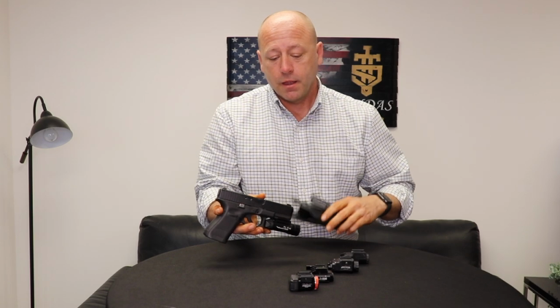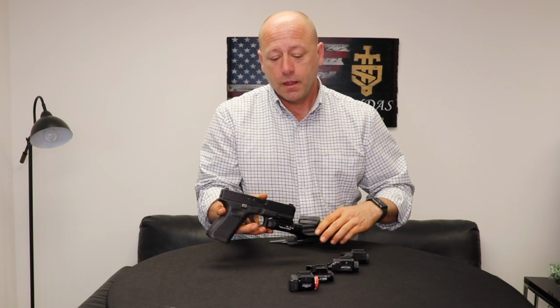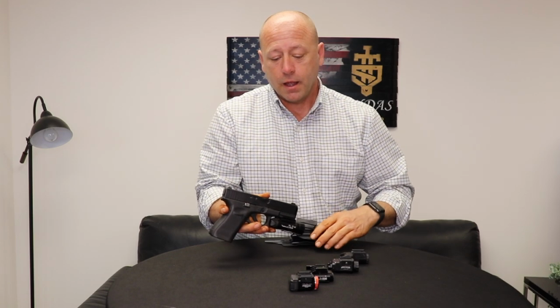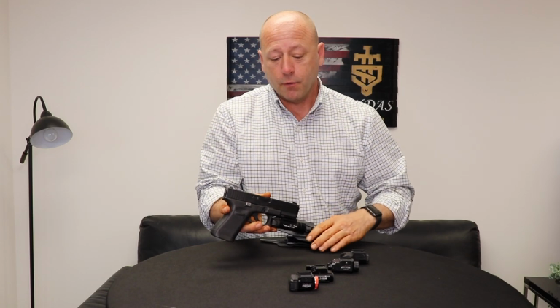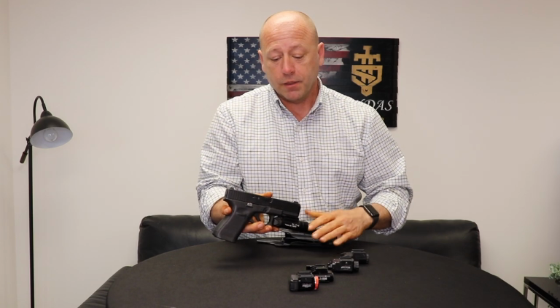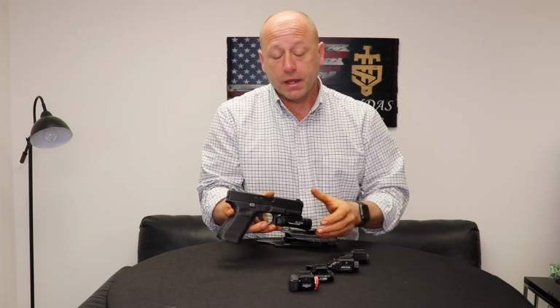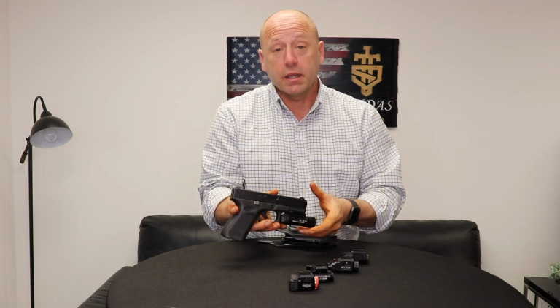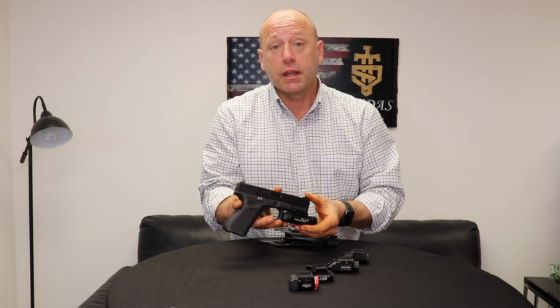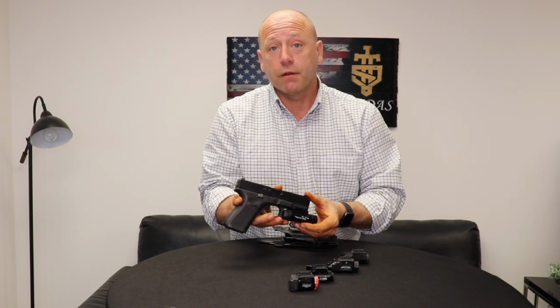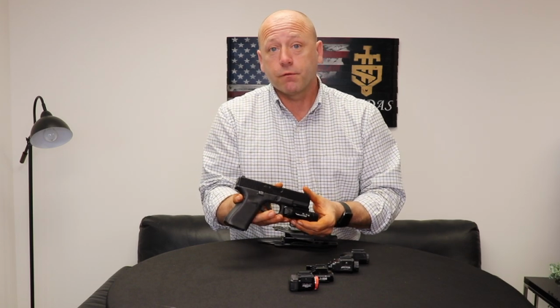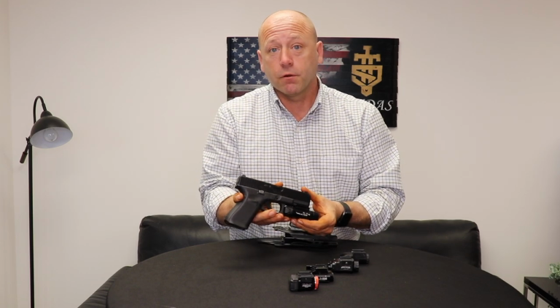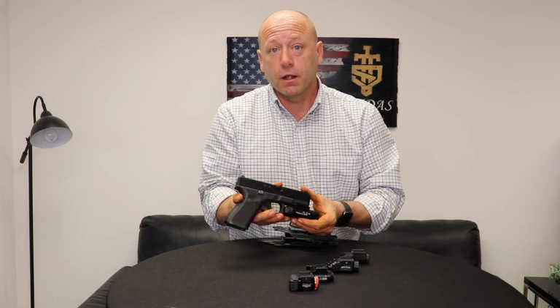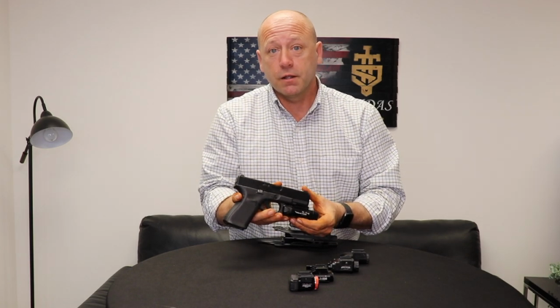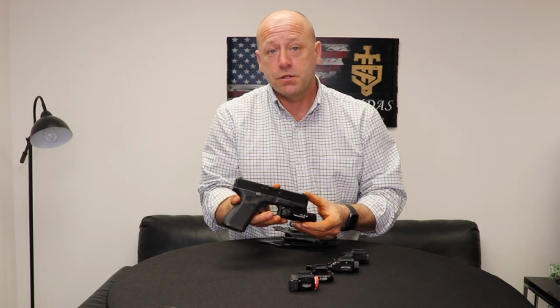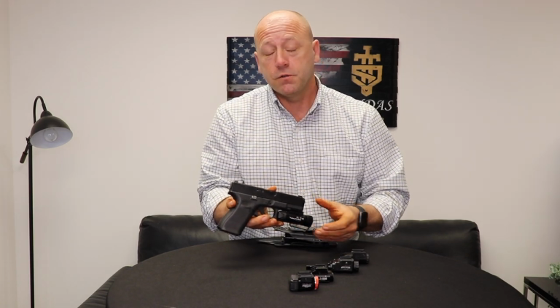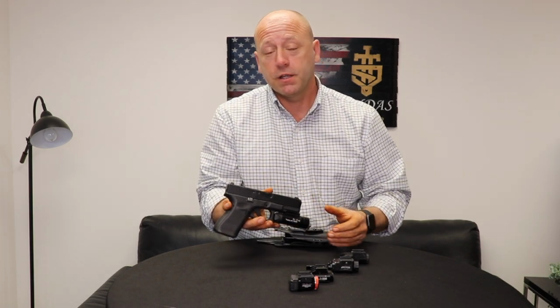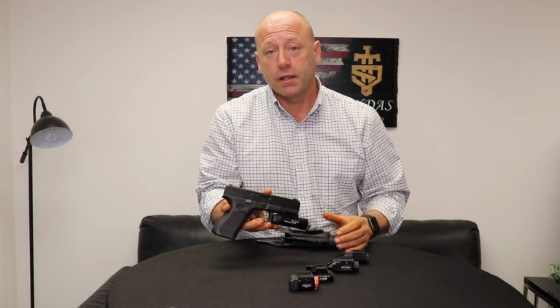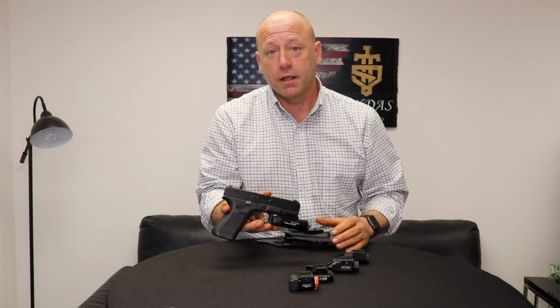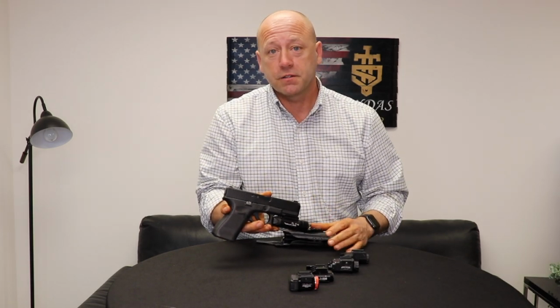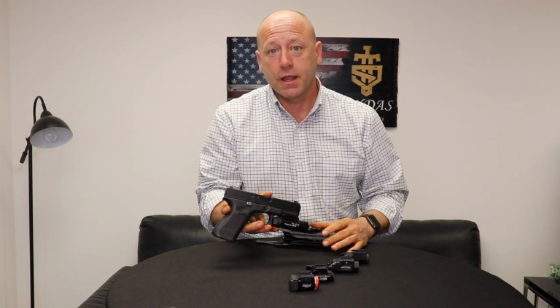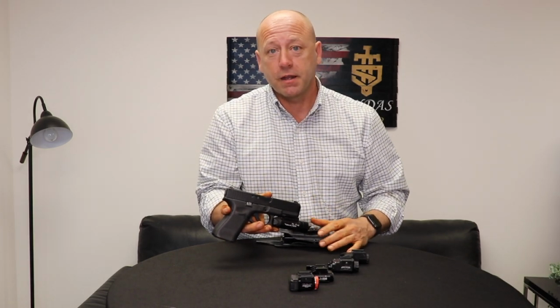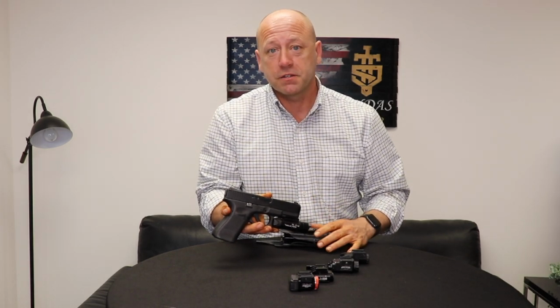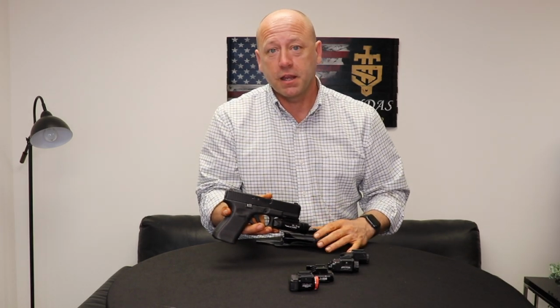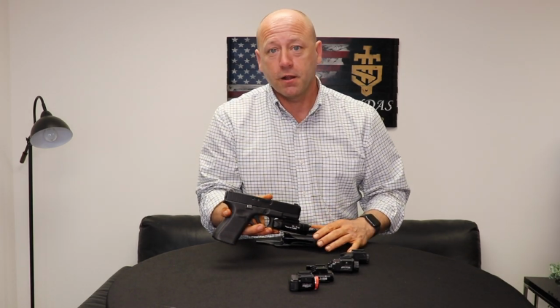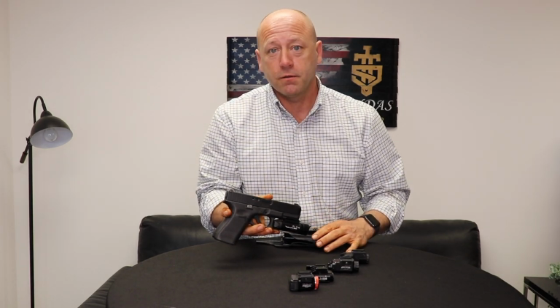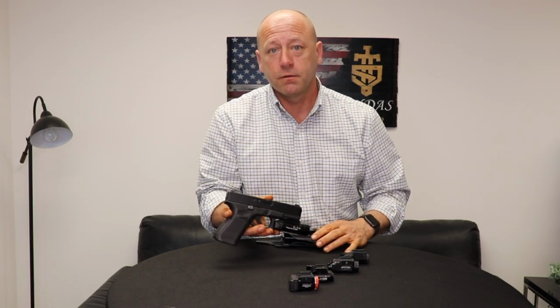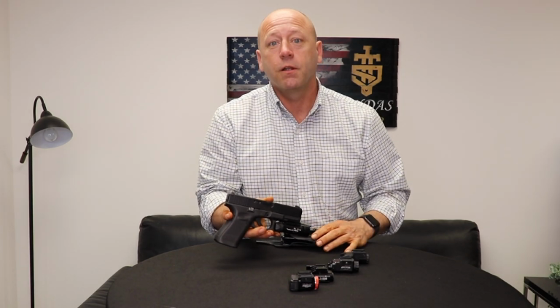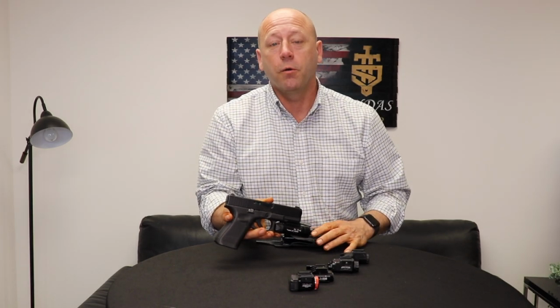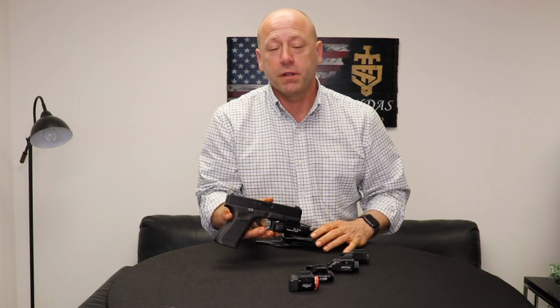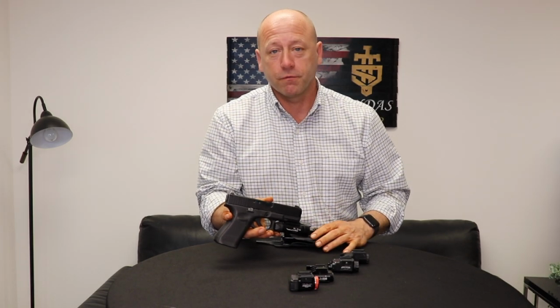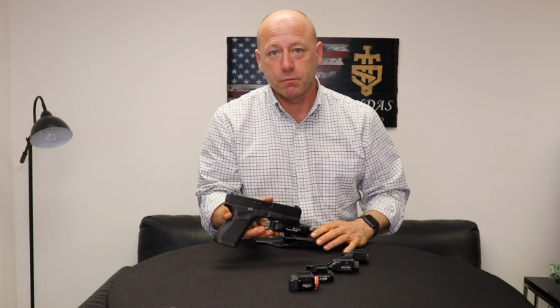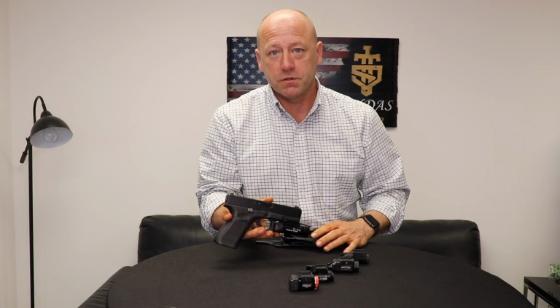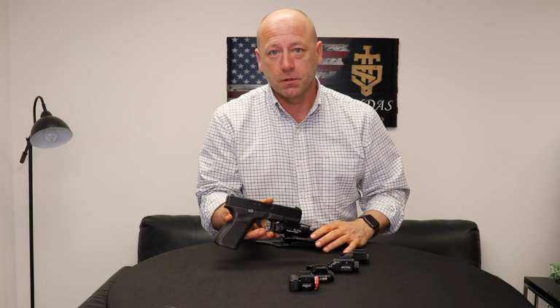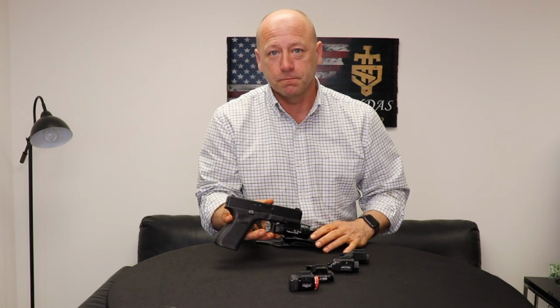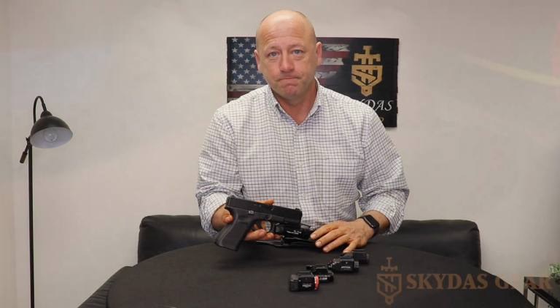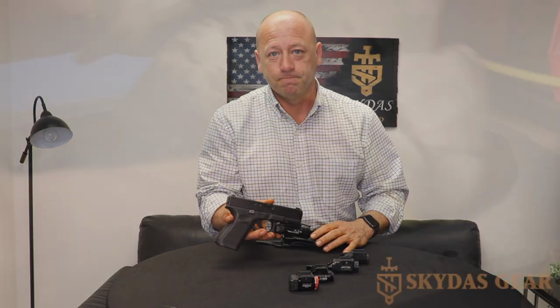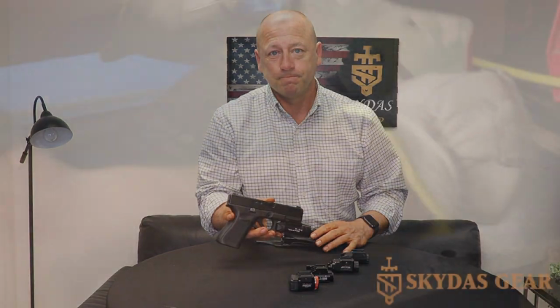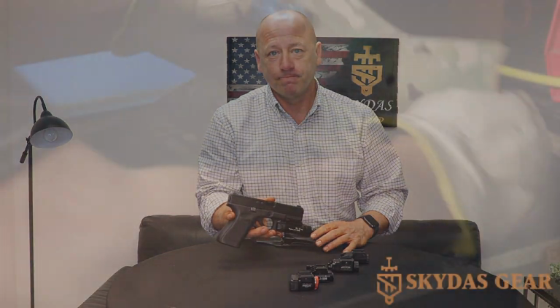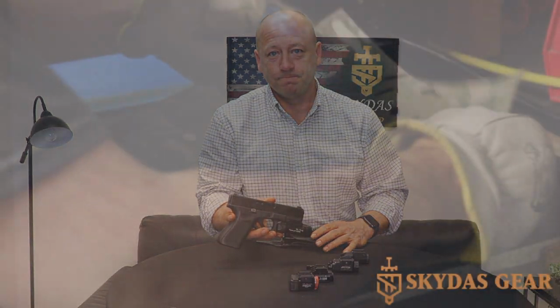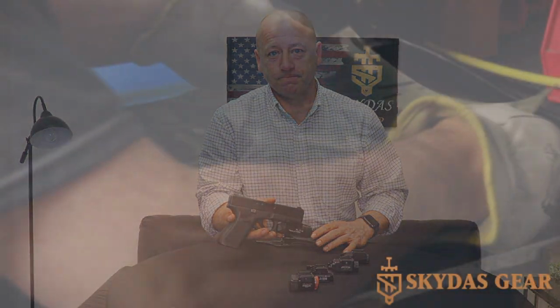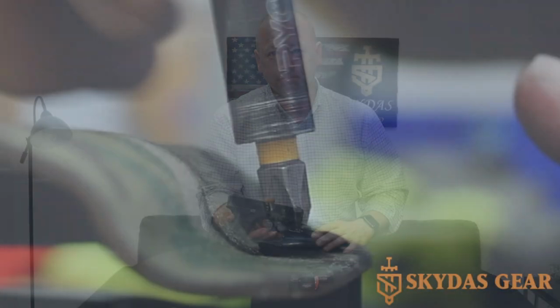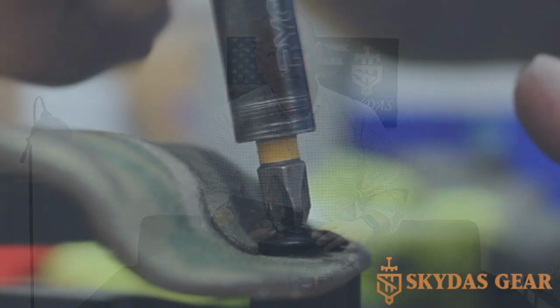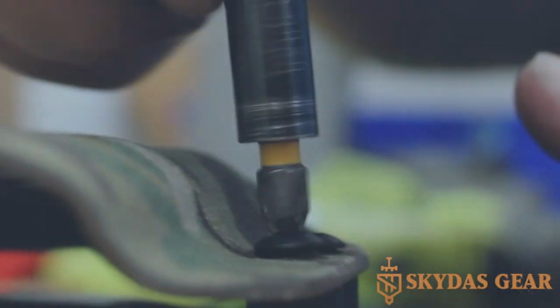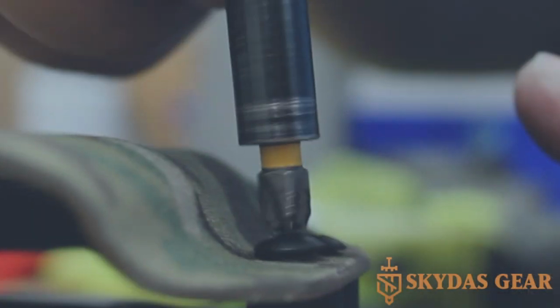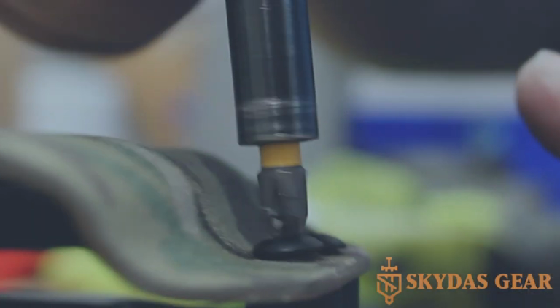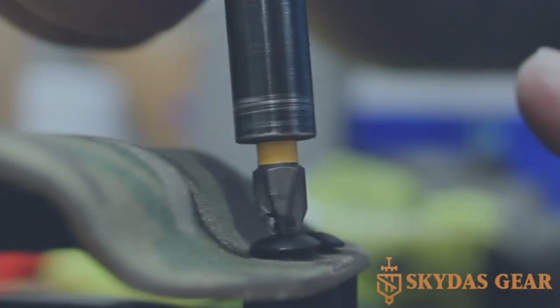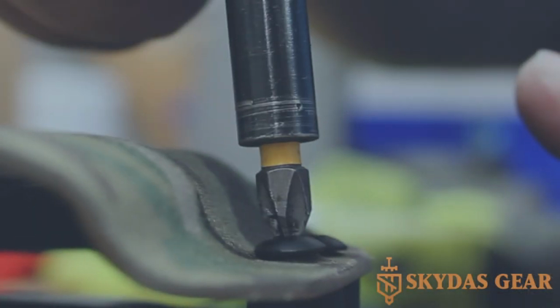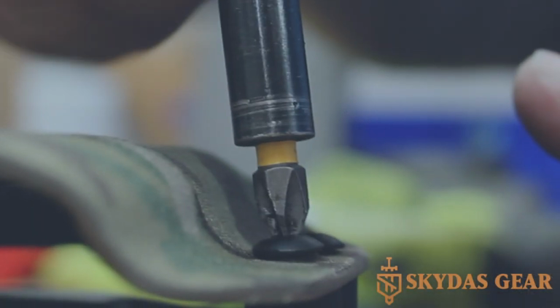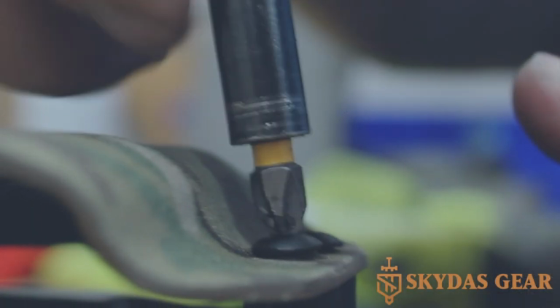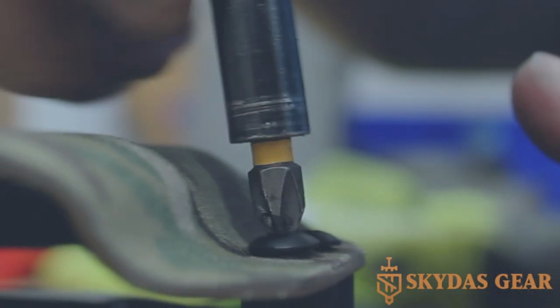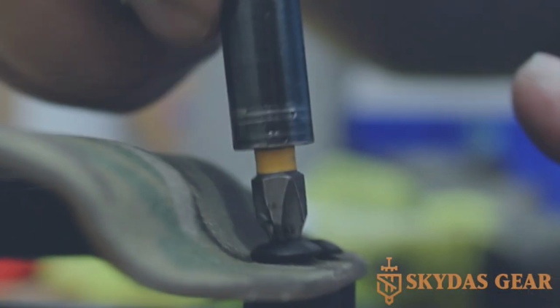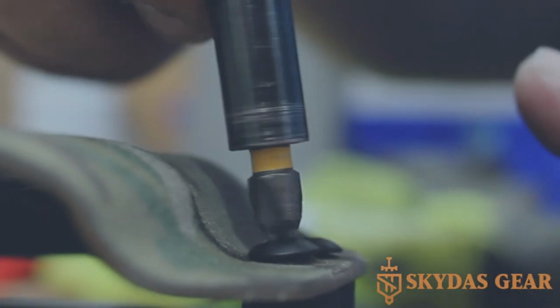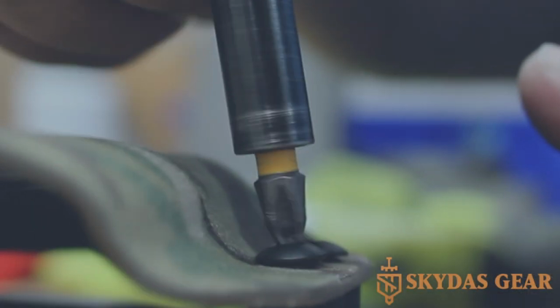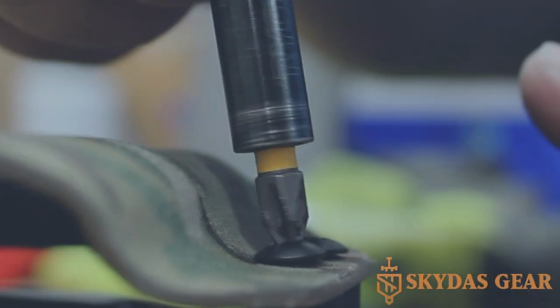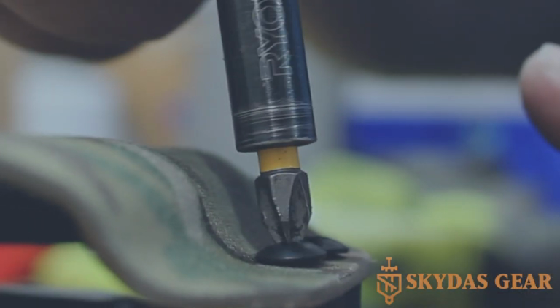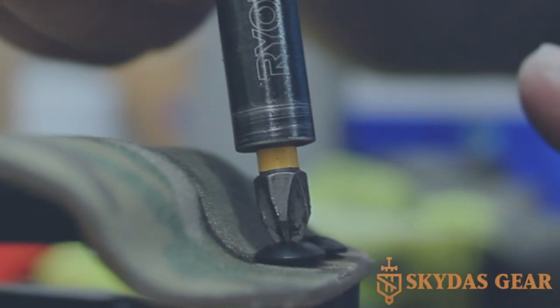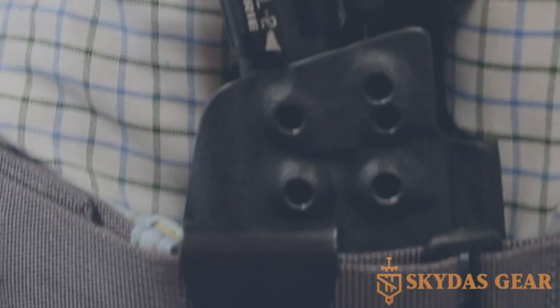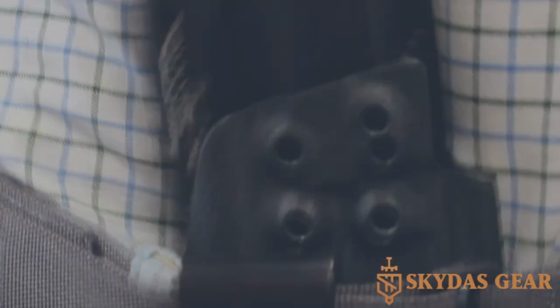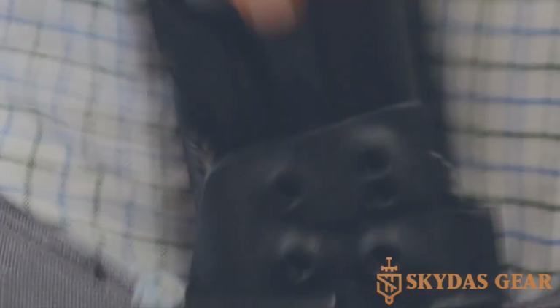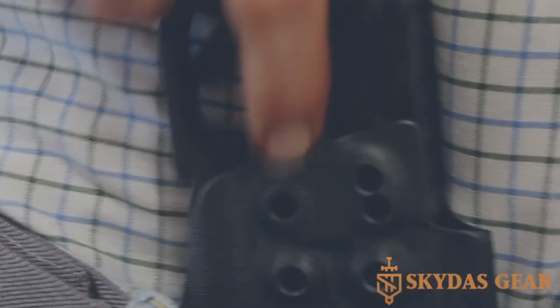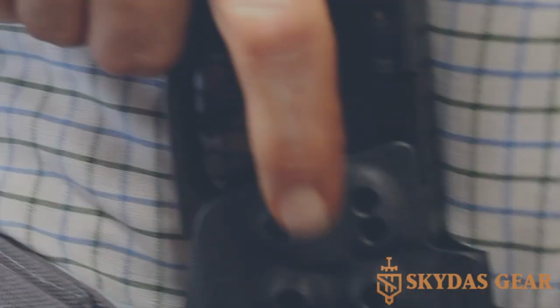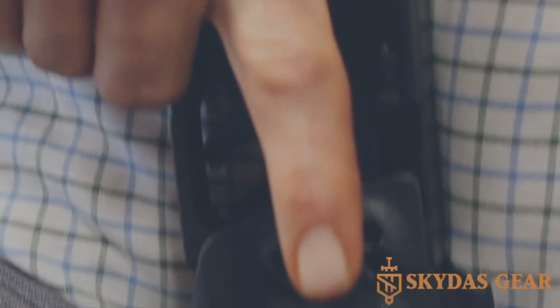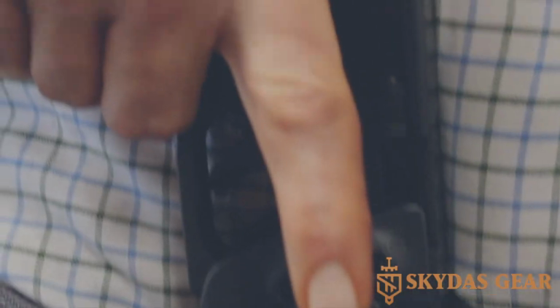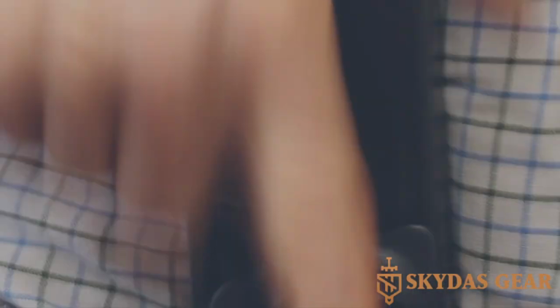I want to thank you again for choosing Skydisk Gear. Hope to hear from you soon. See you soon, bye.